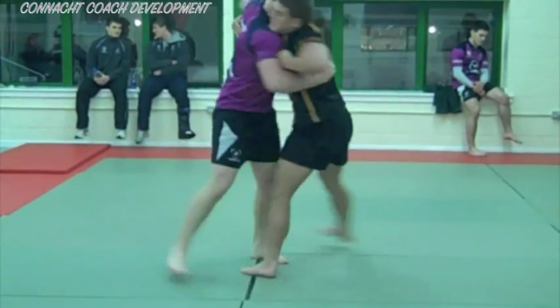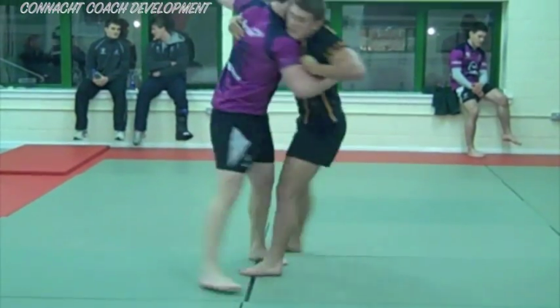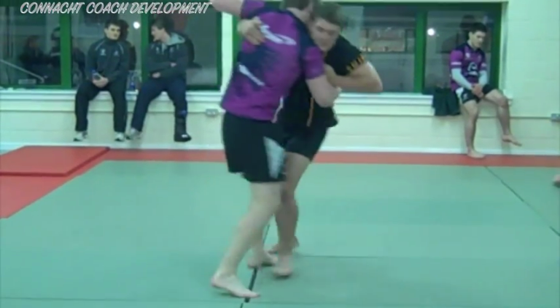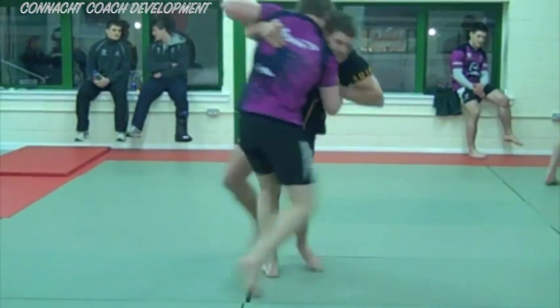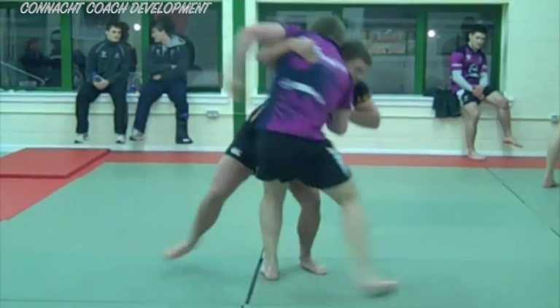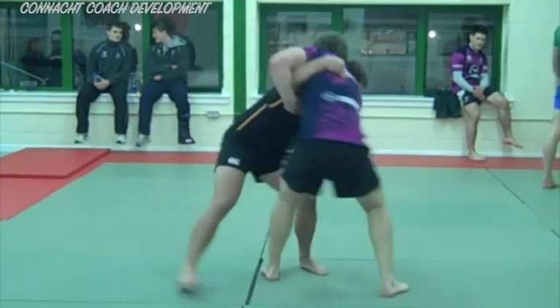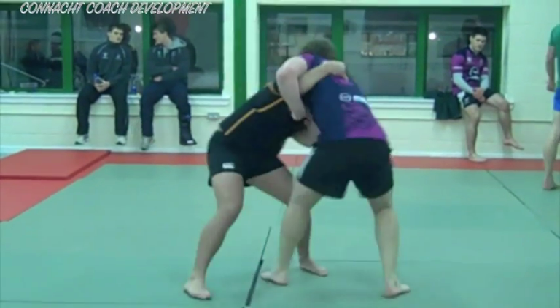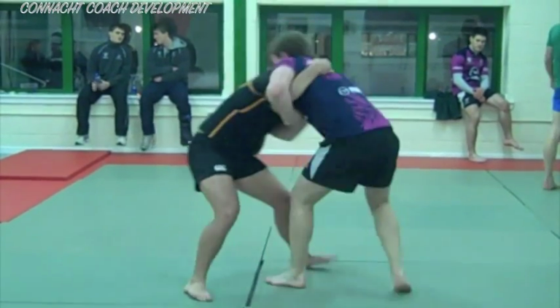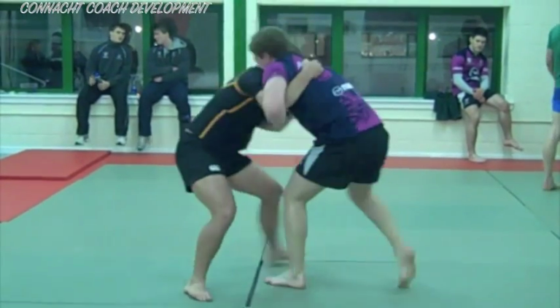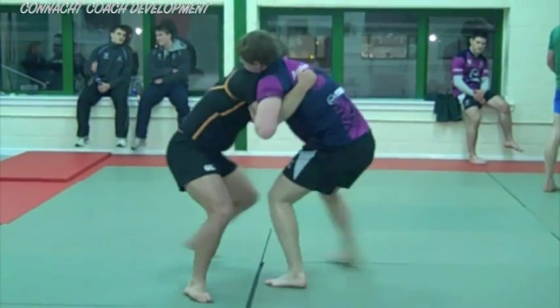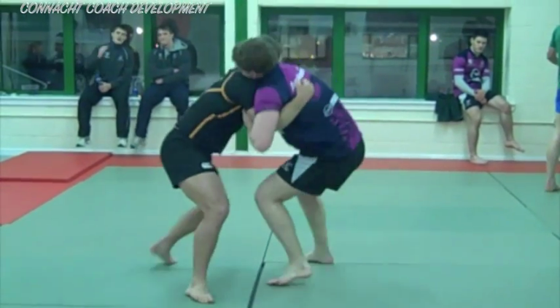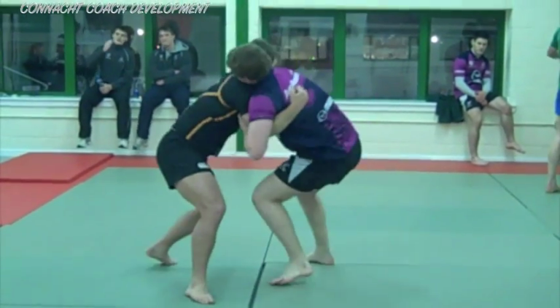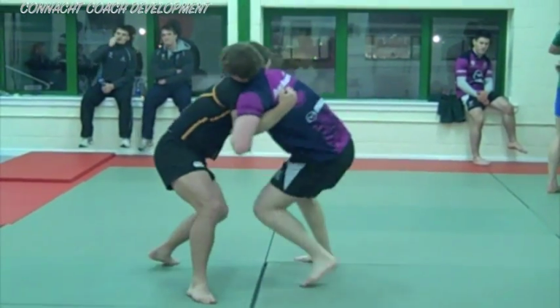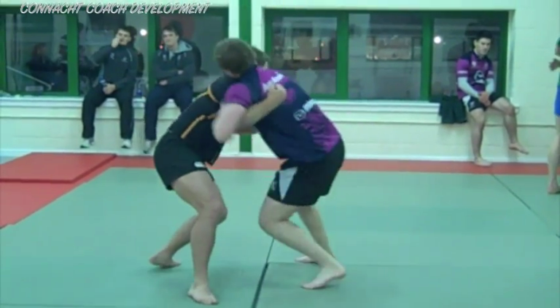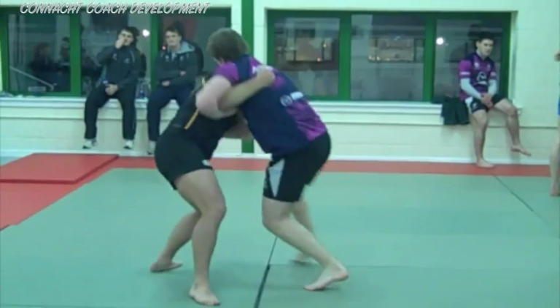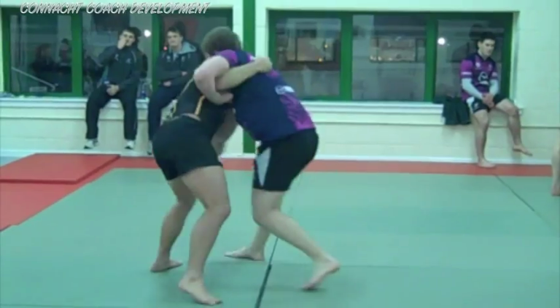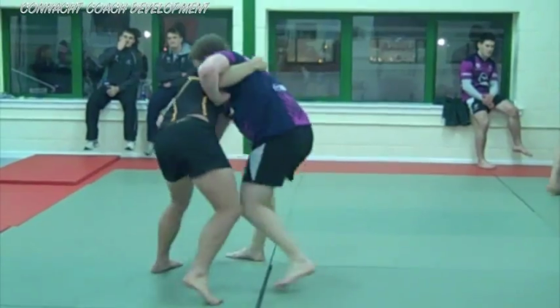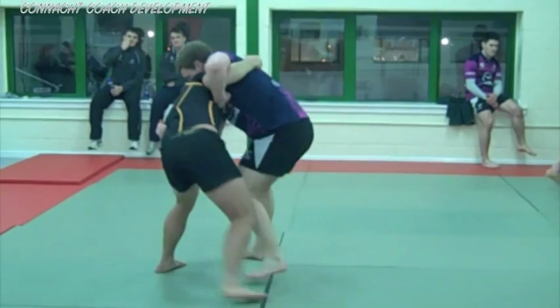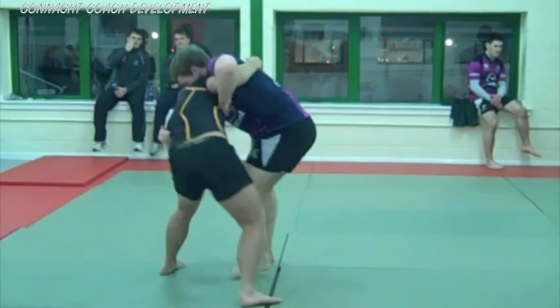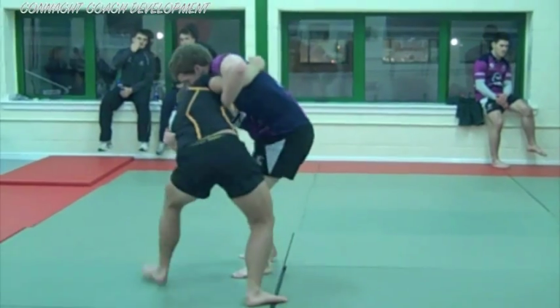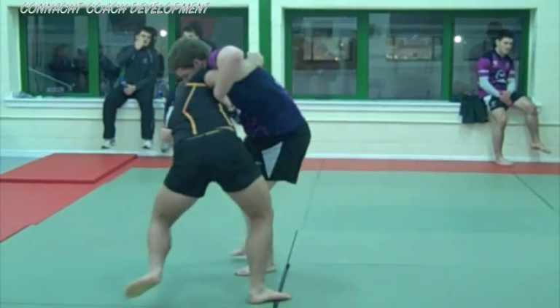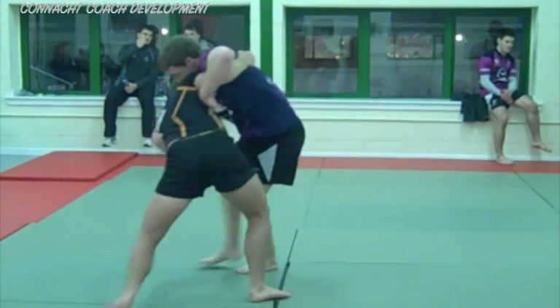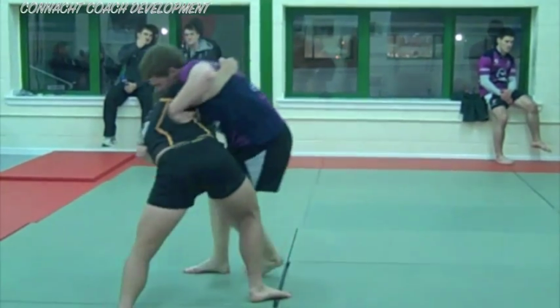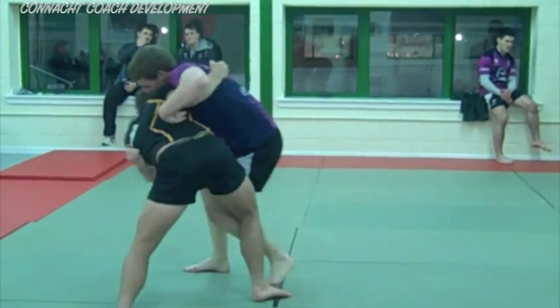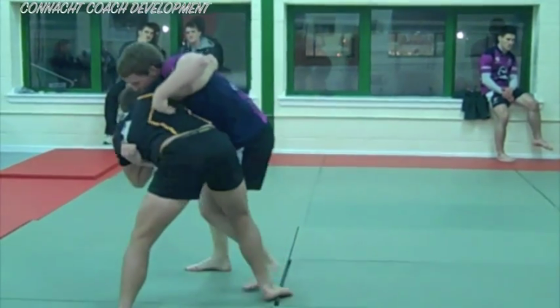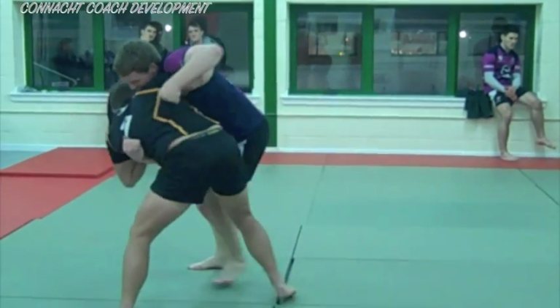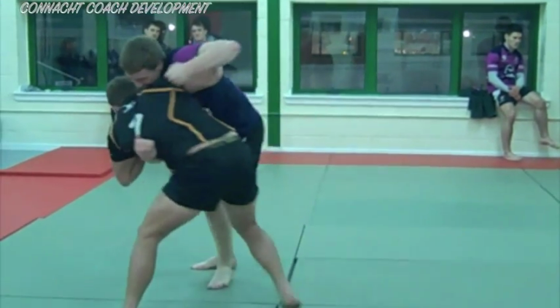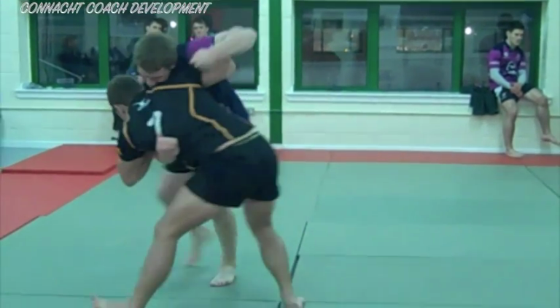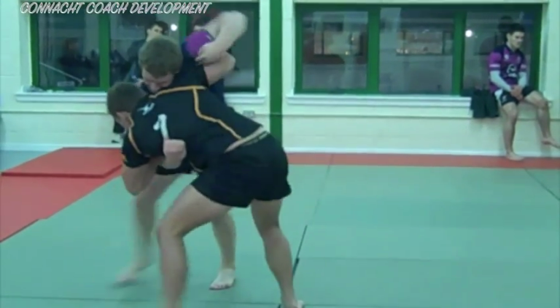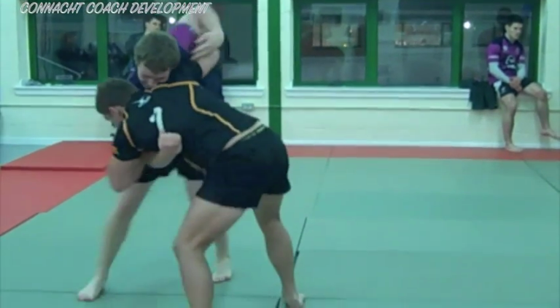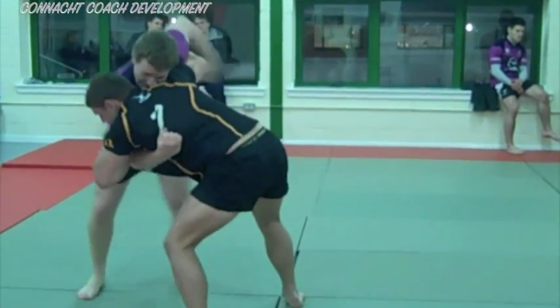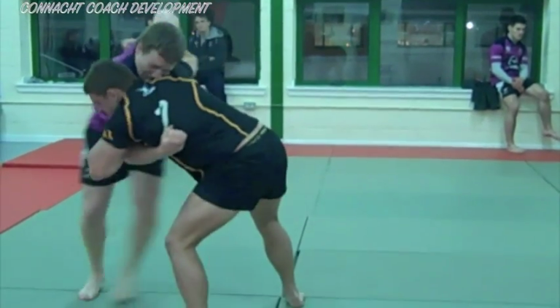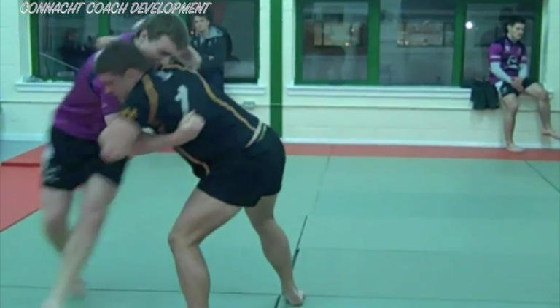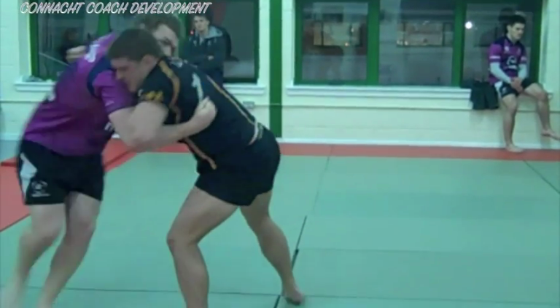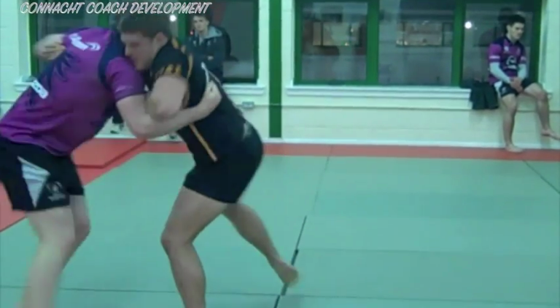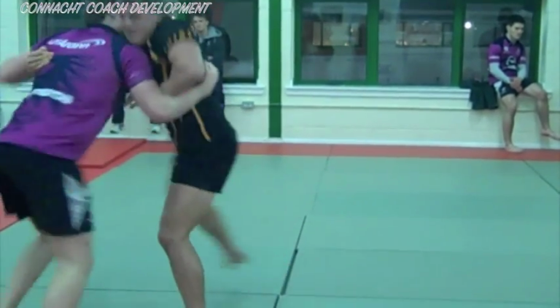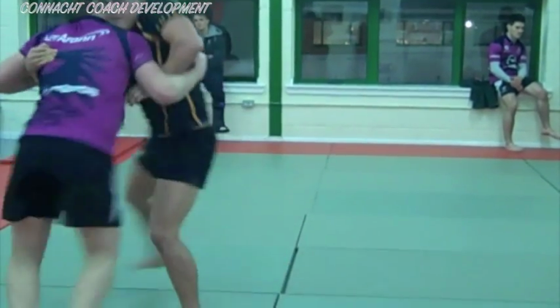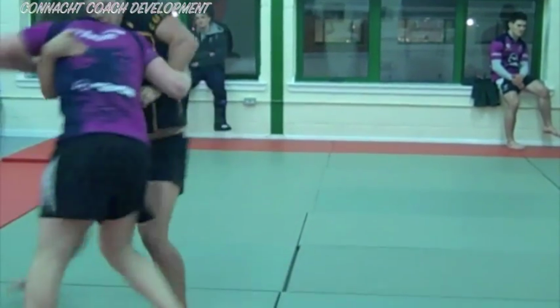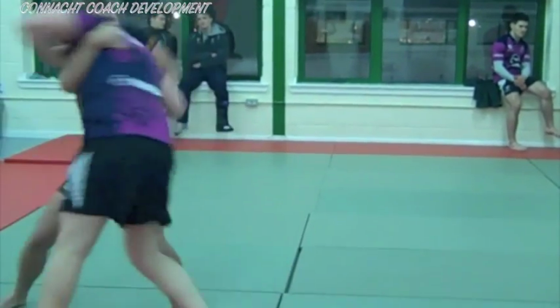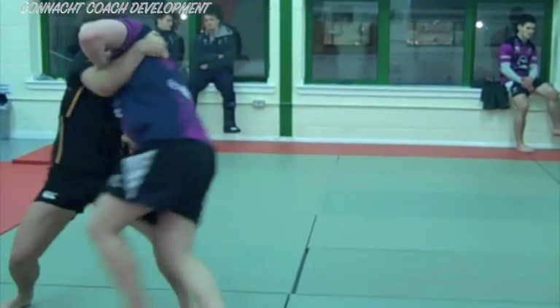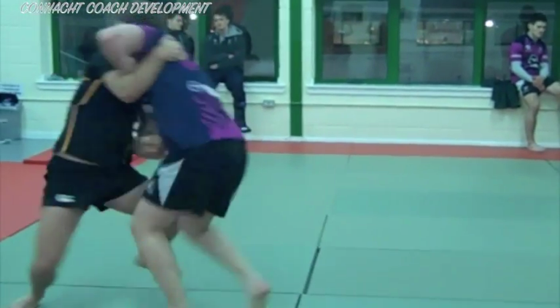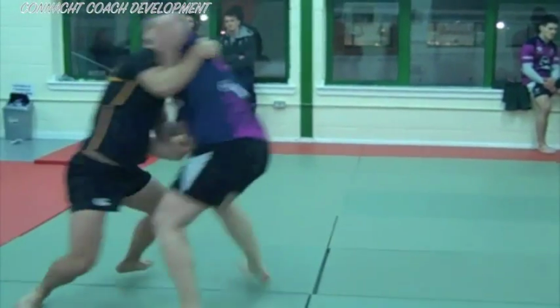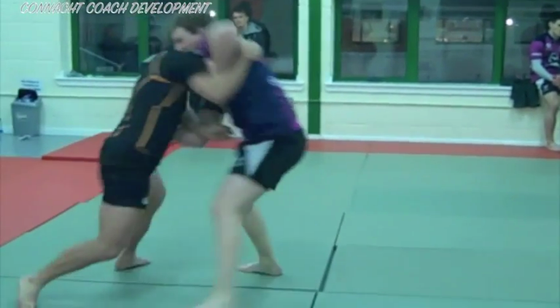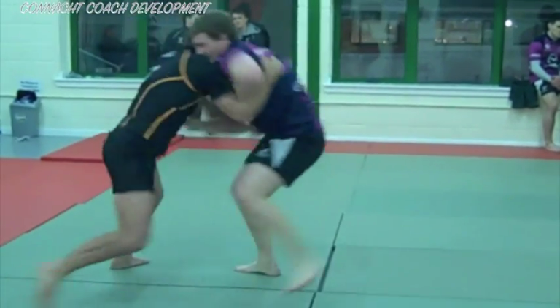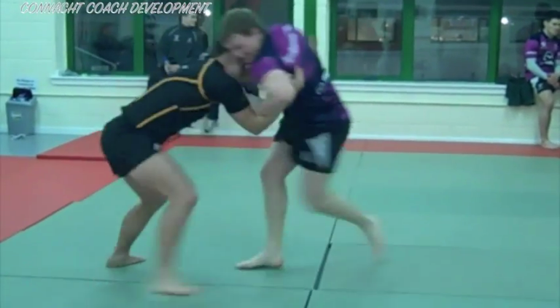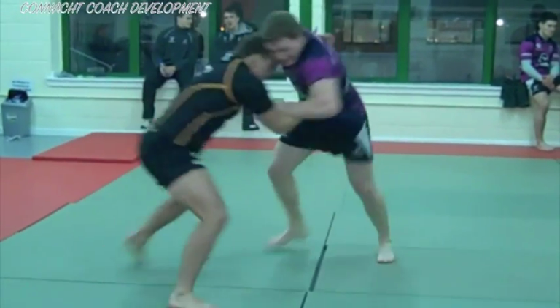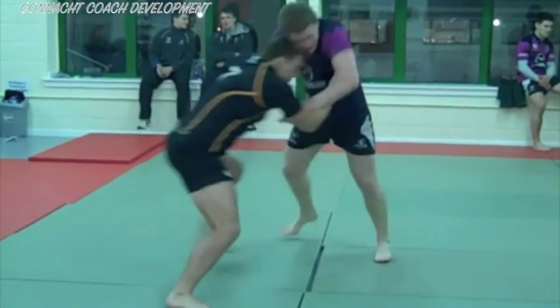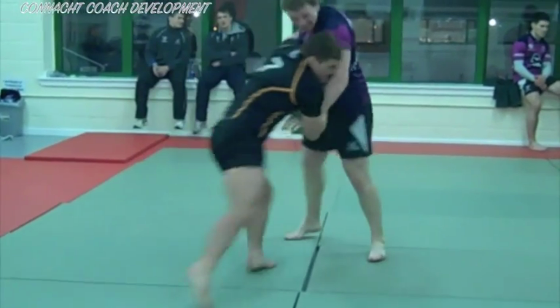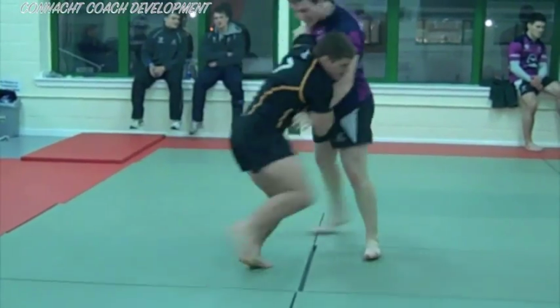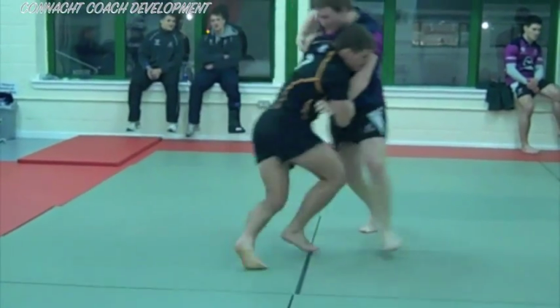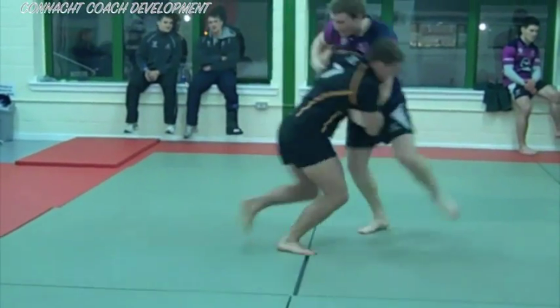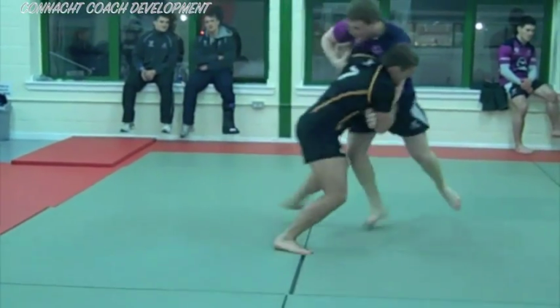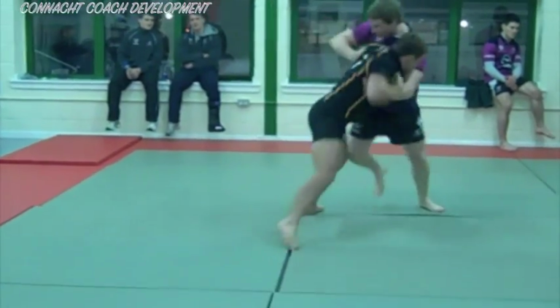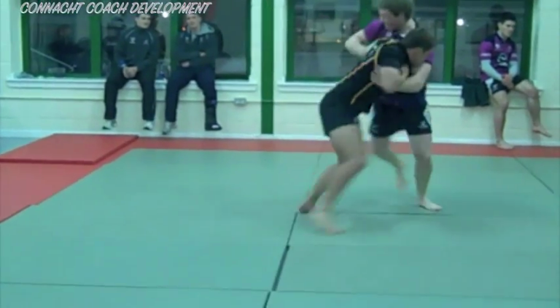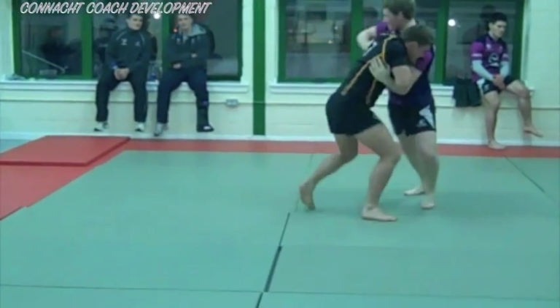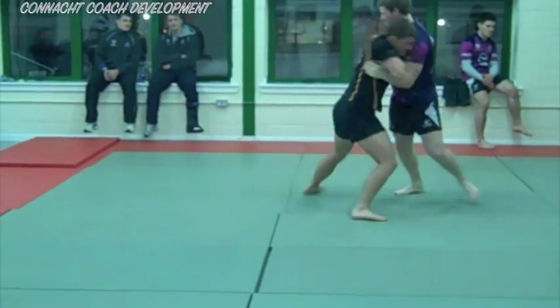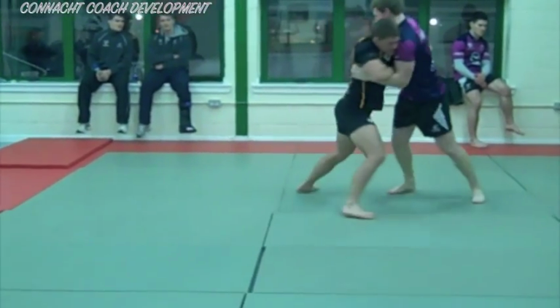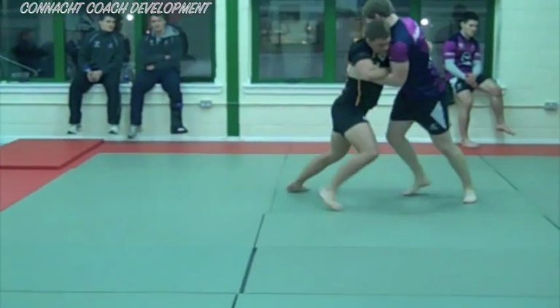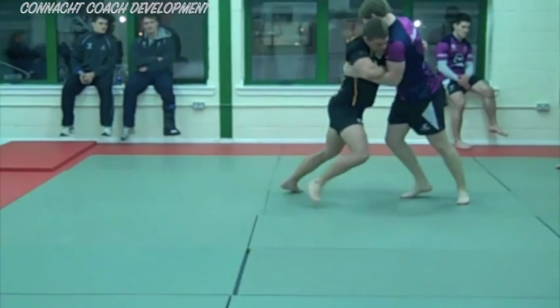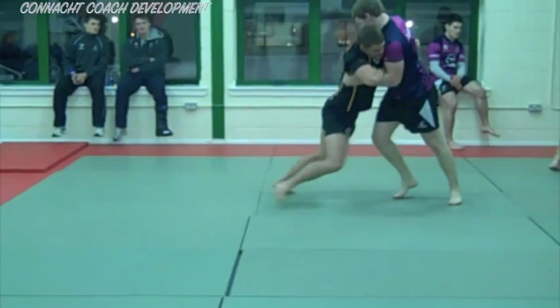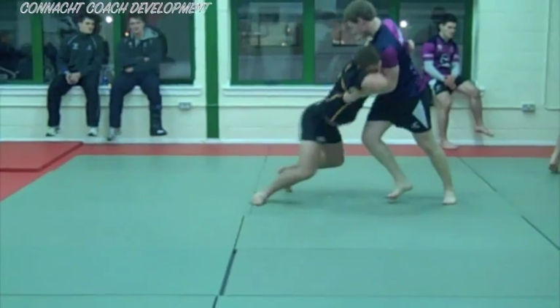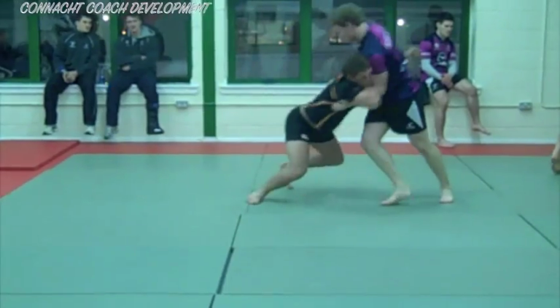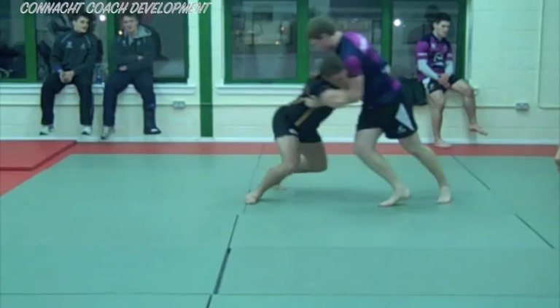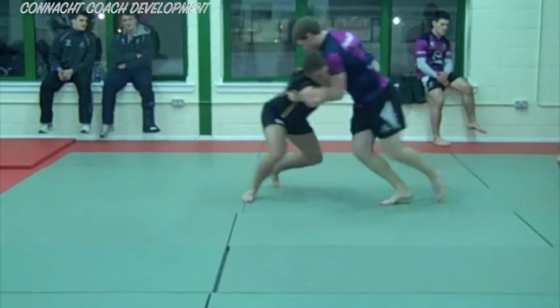In this exercise, the players try to get their arms around the player's torso by sliding their hands under the other player's arms.